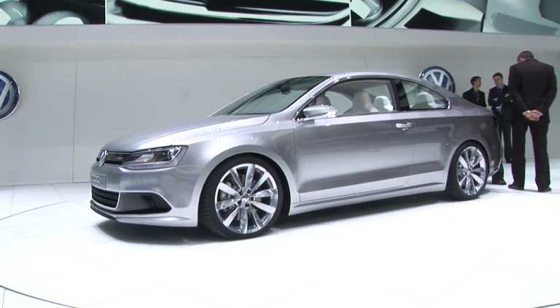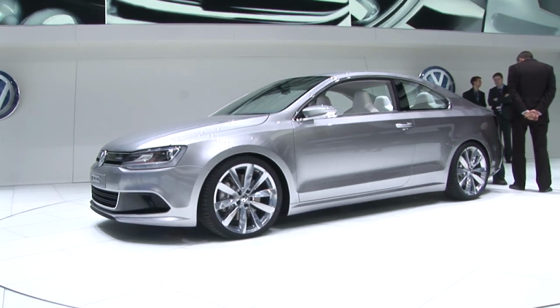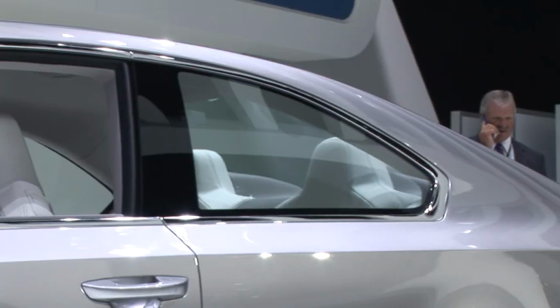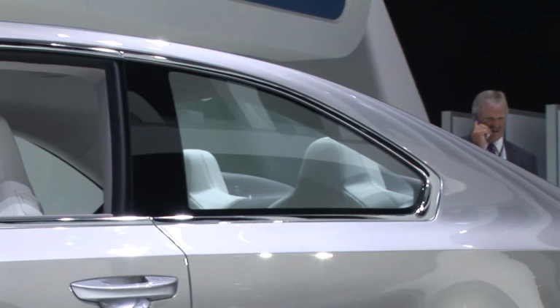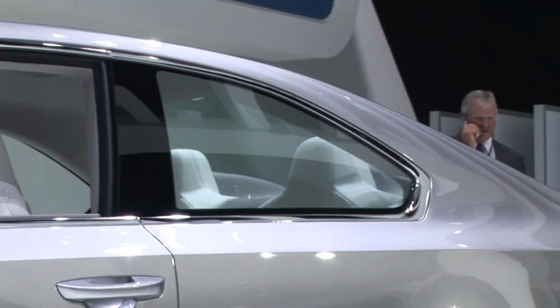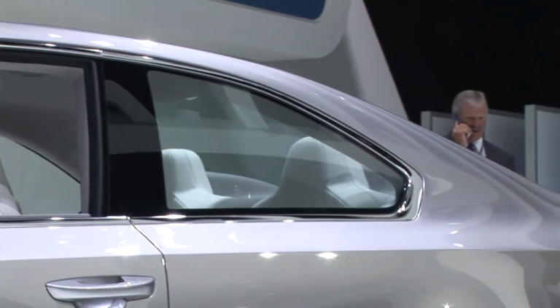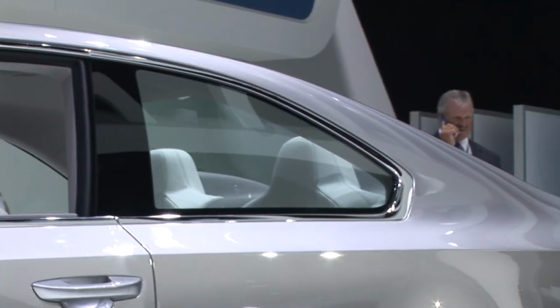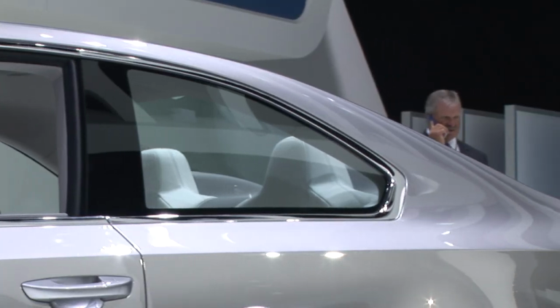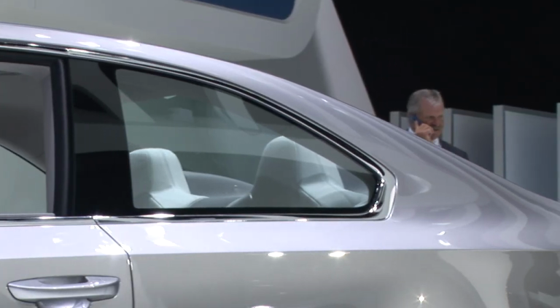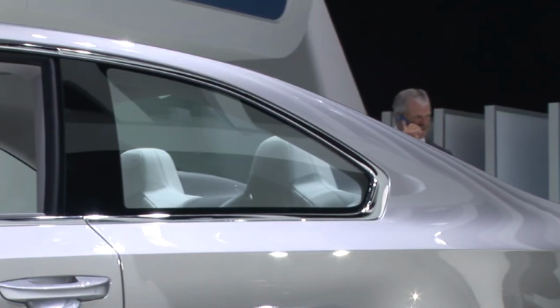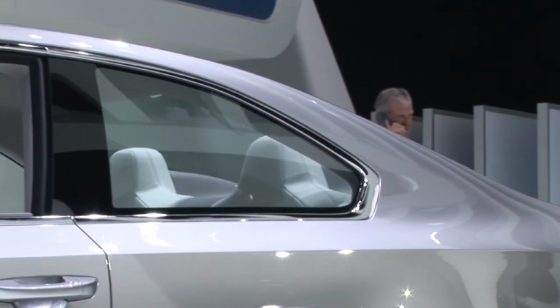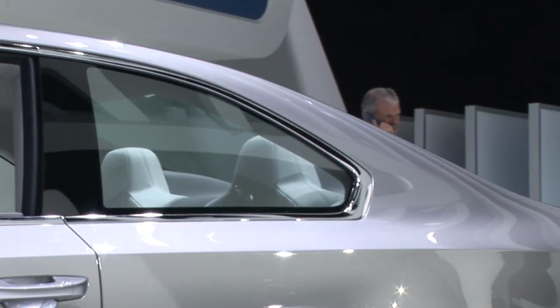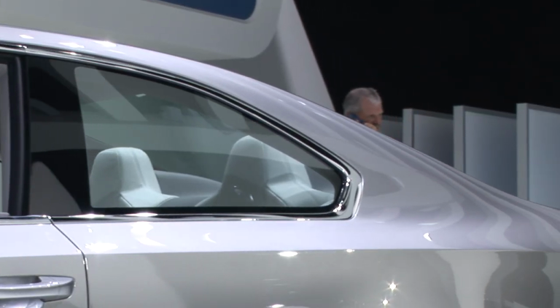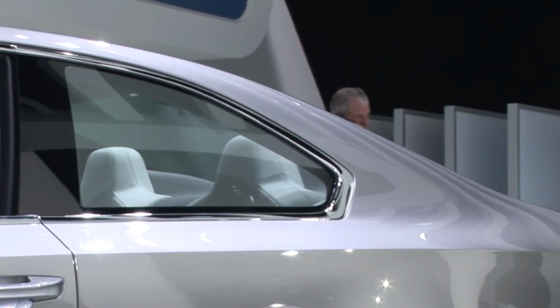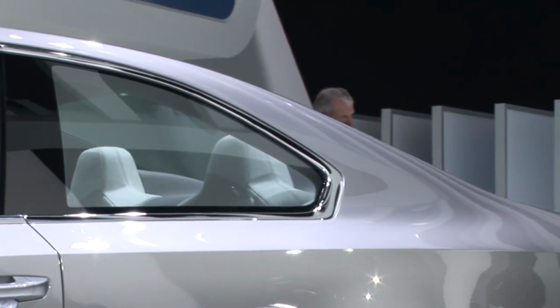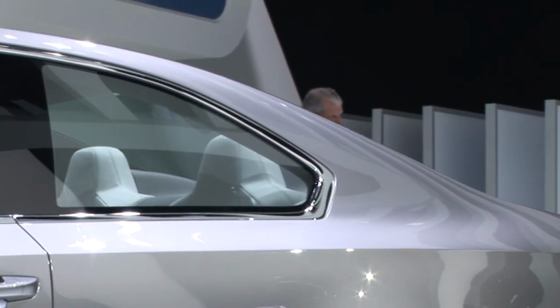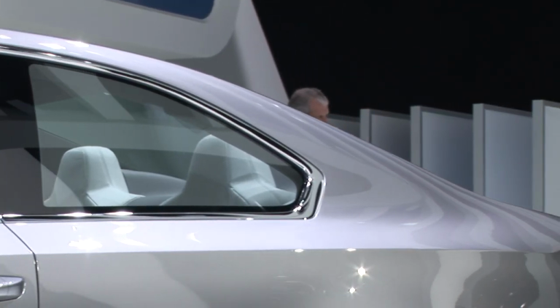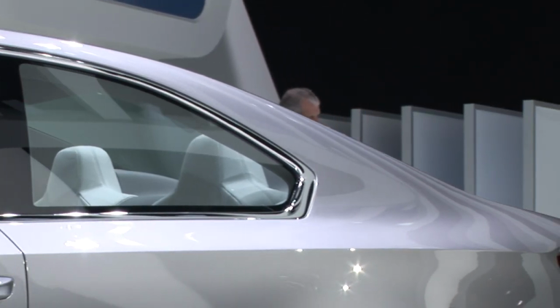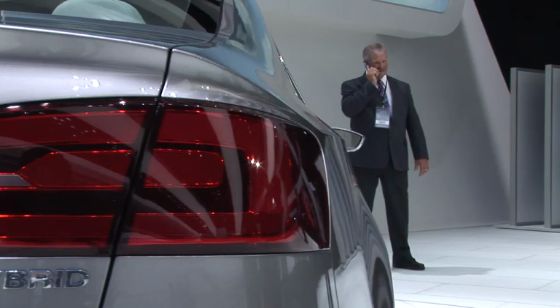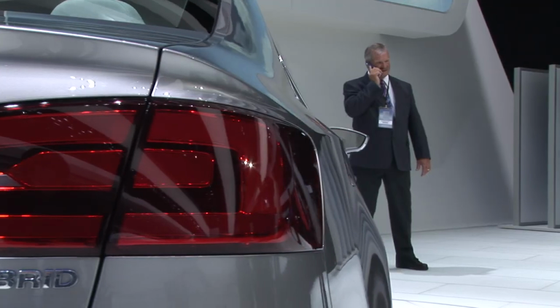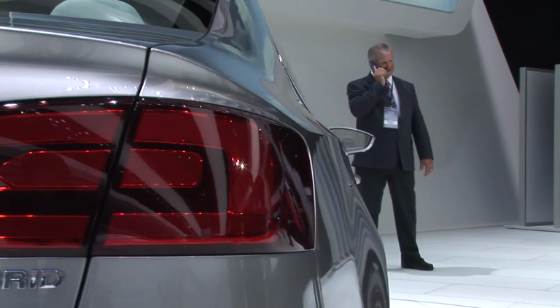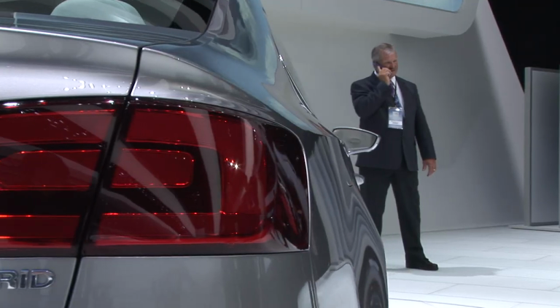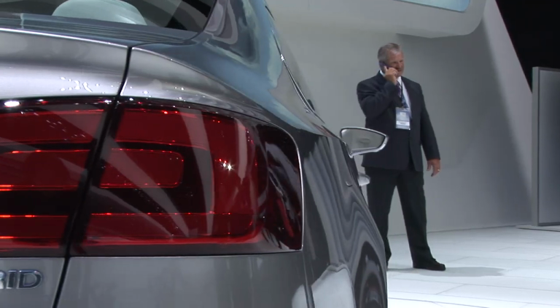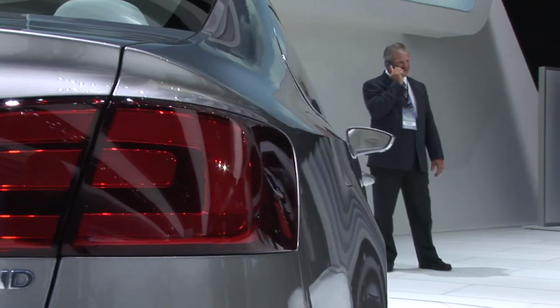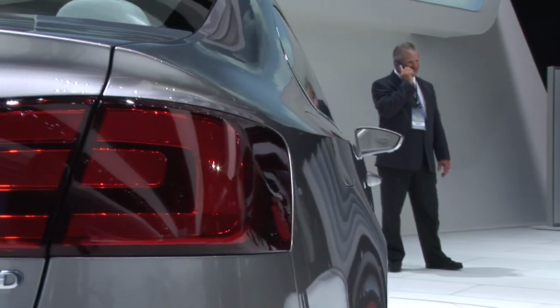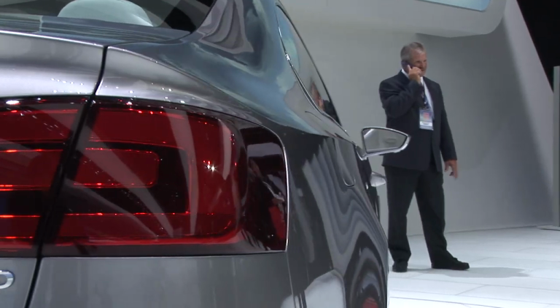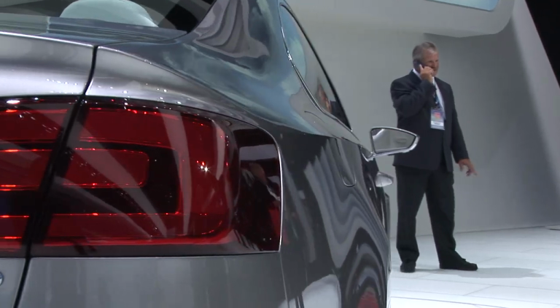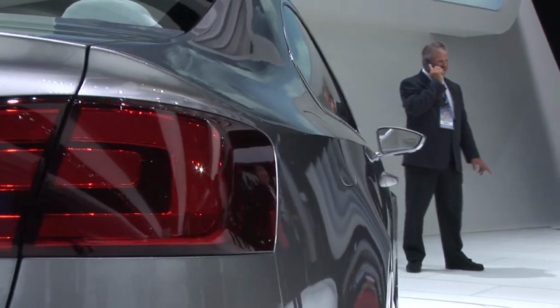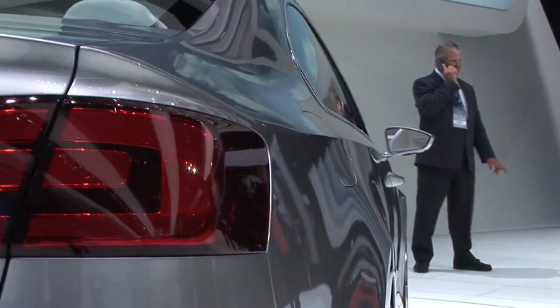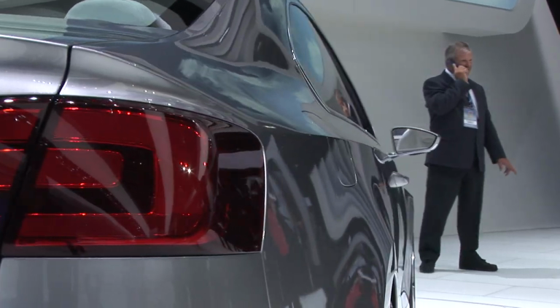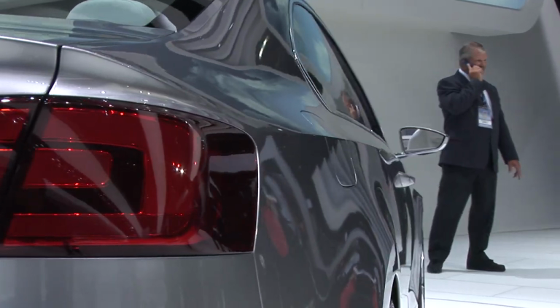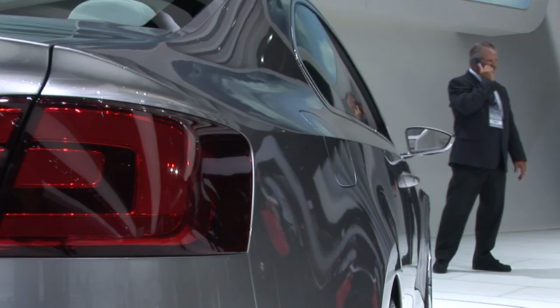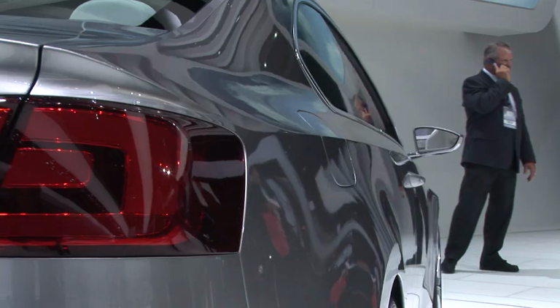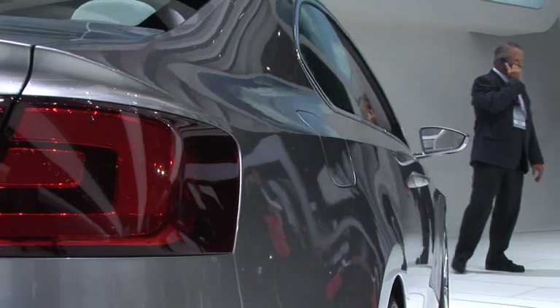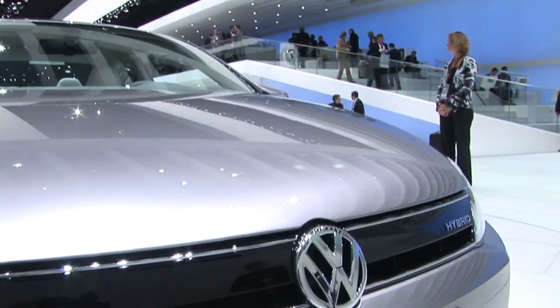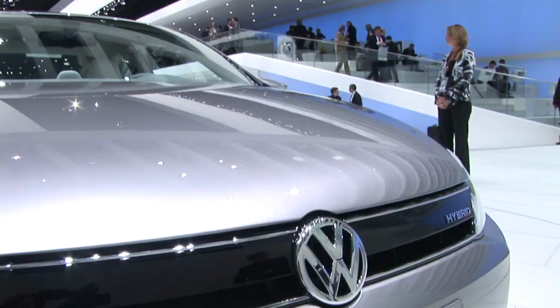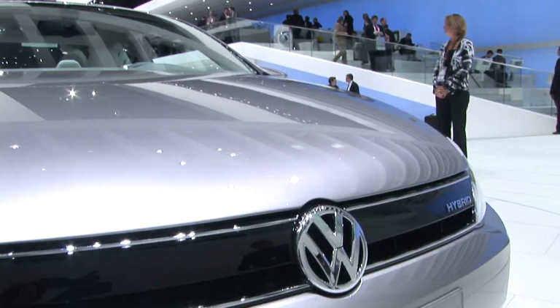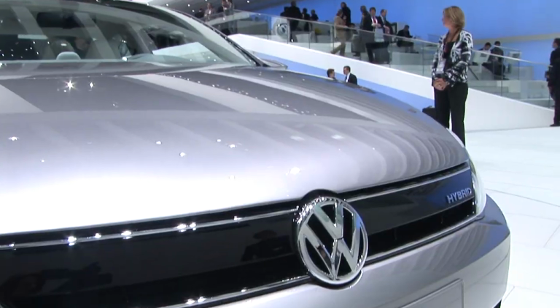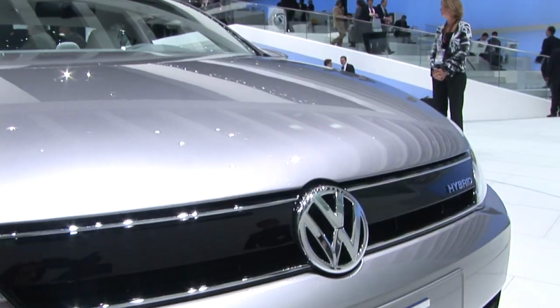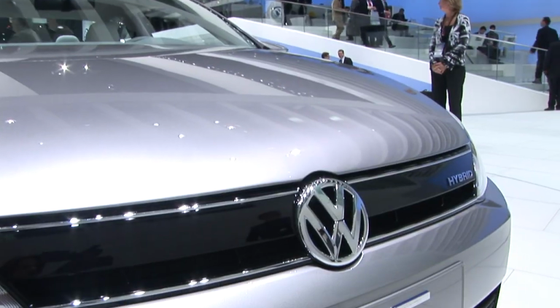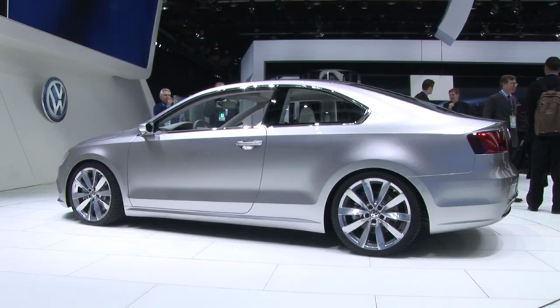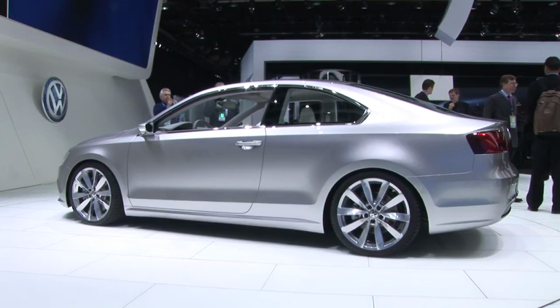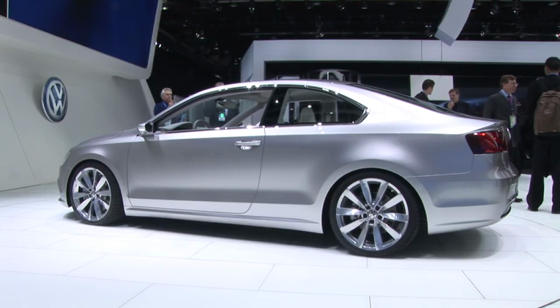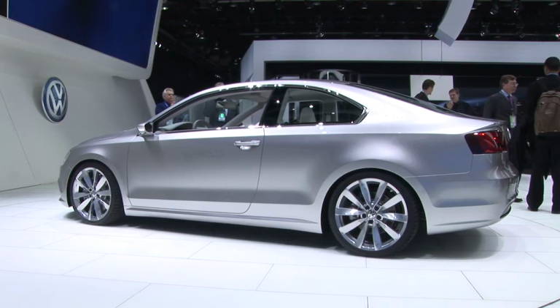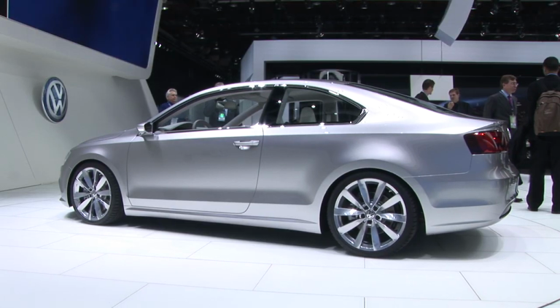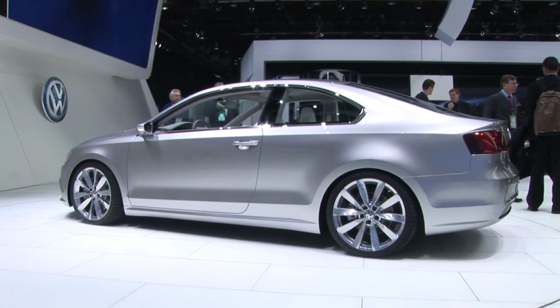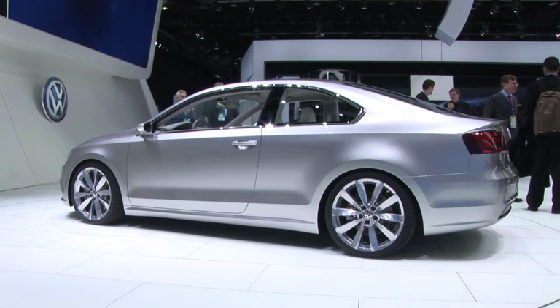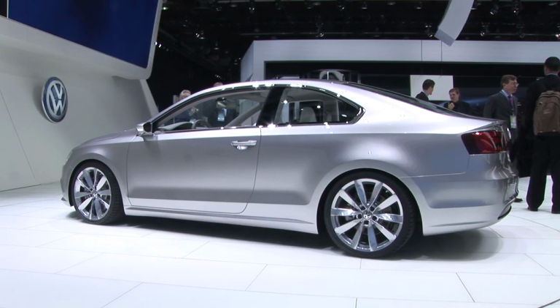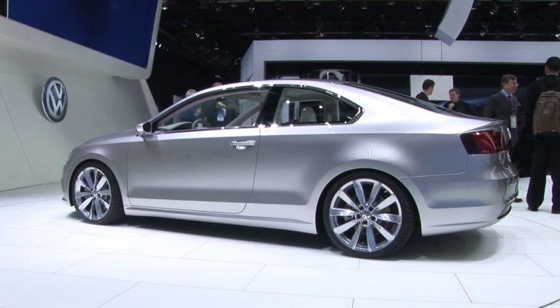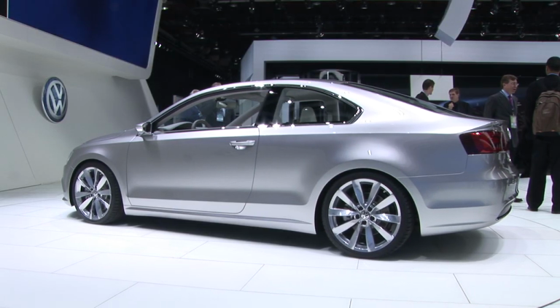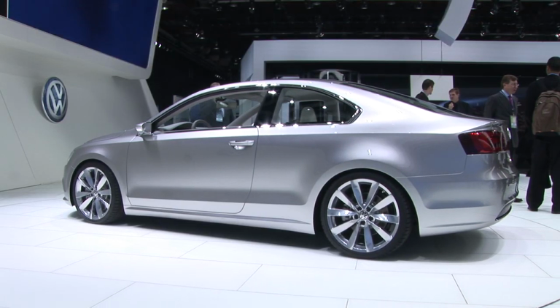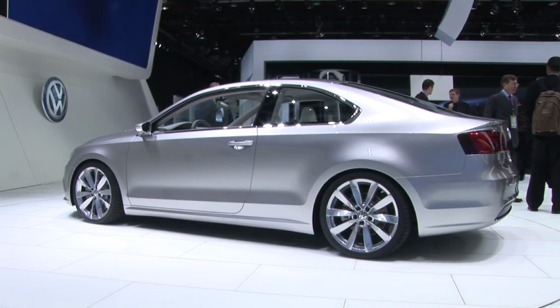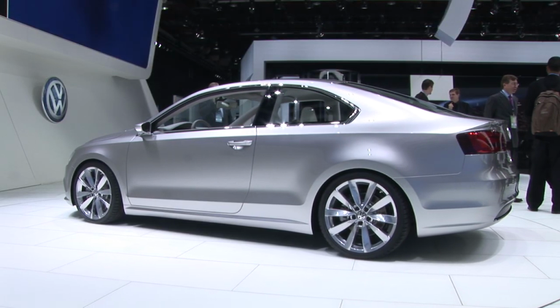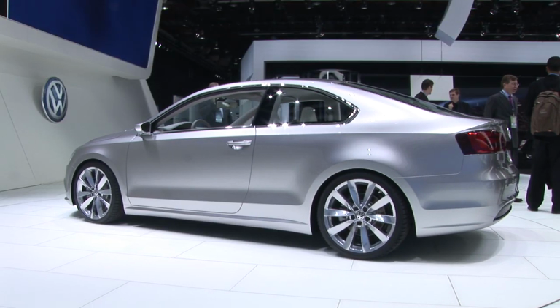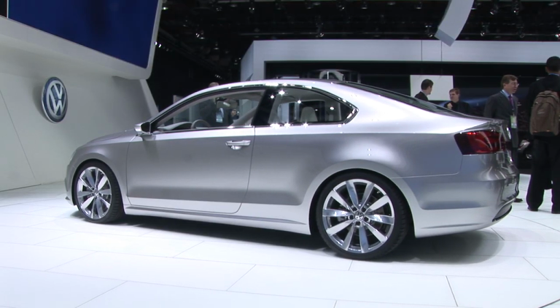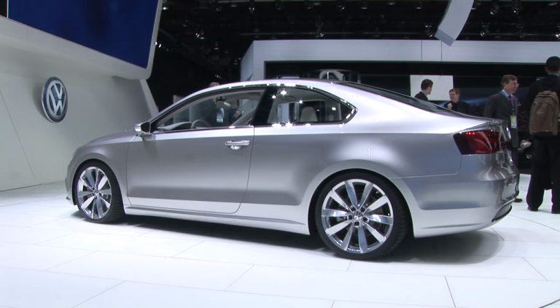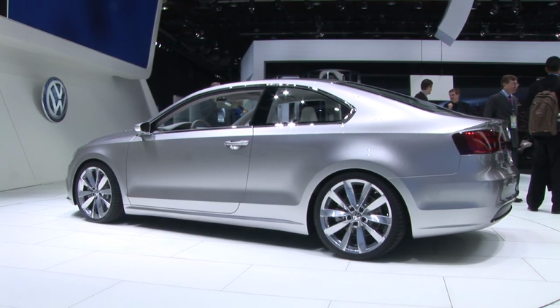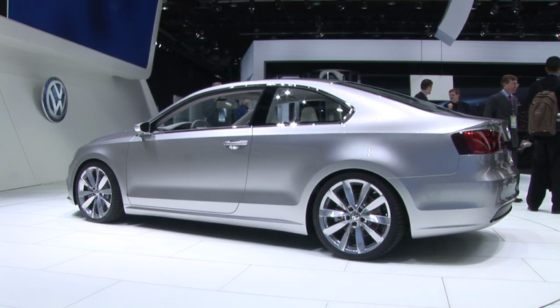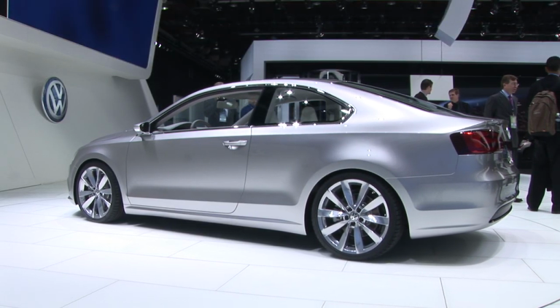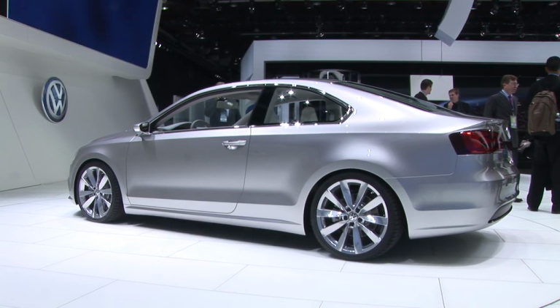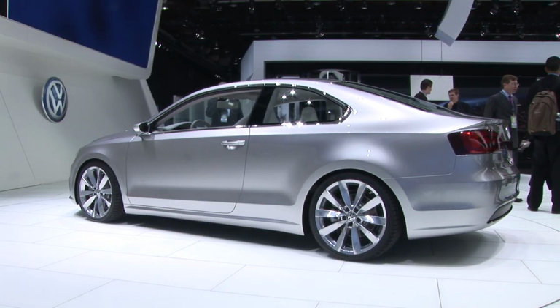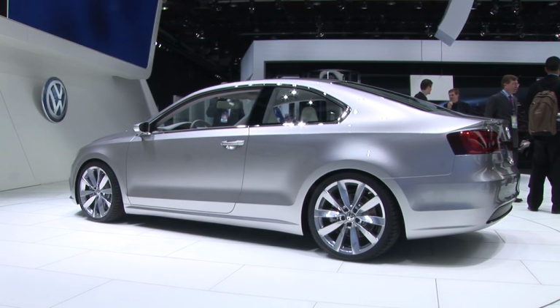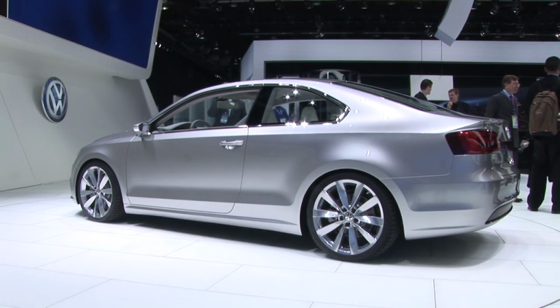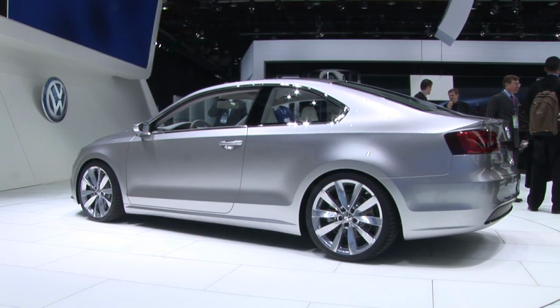This is a bold statement by VW. It is a very cleanly styled front-engine, front-wheel drive, two-door coupe that's also a hybrid.